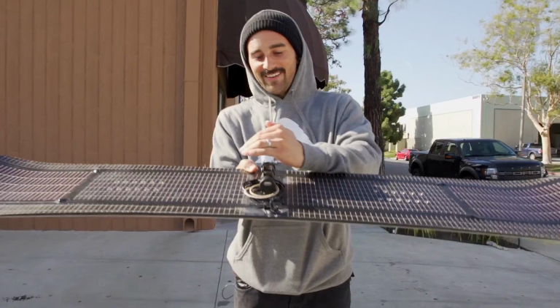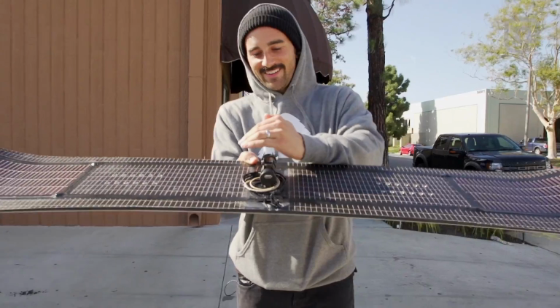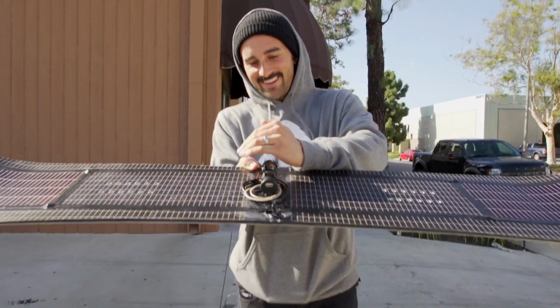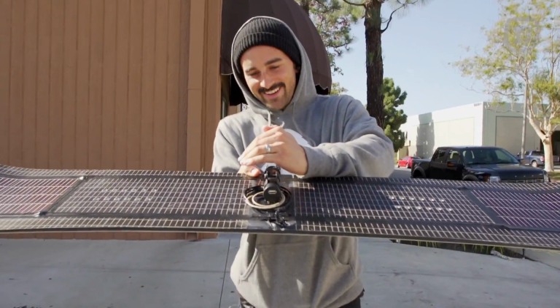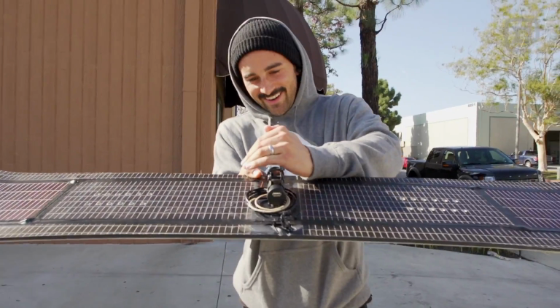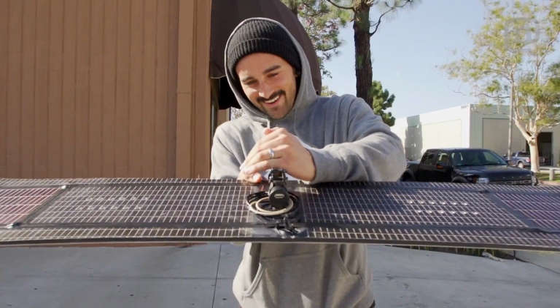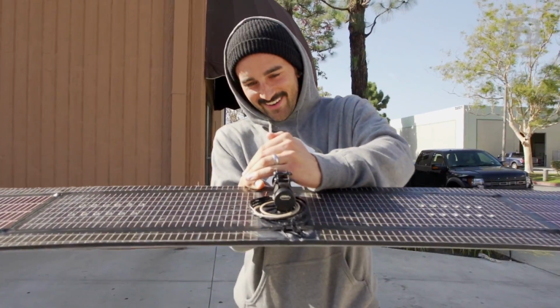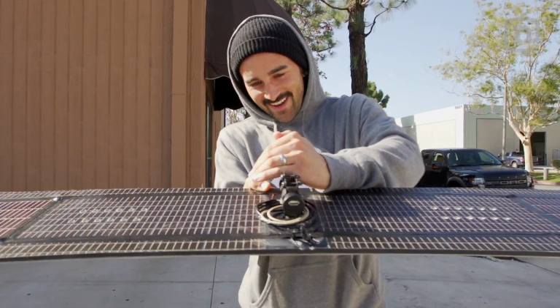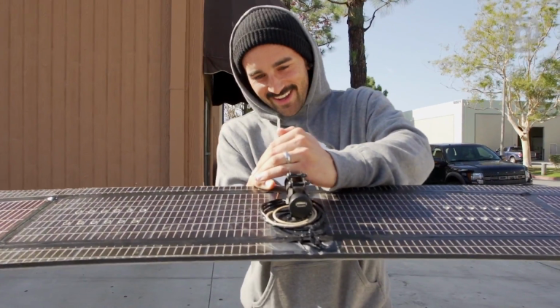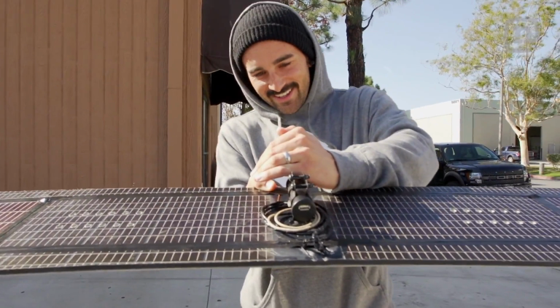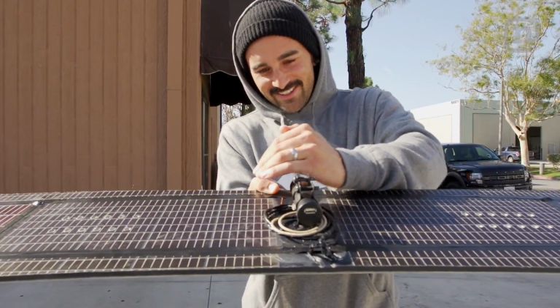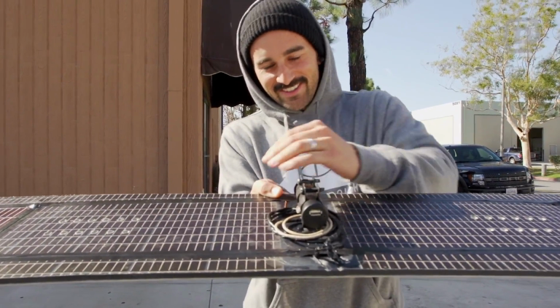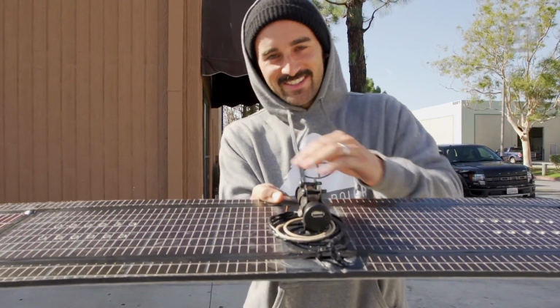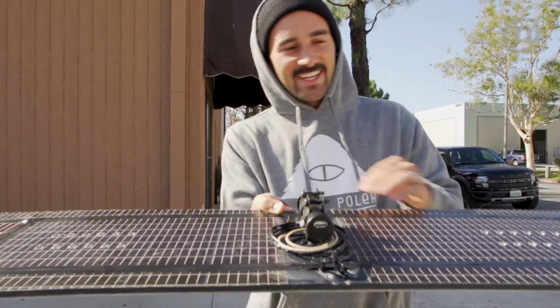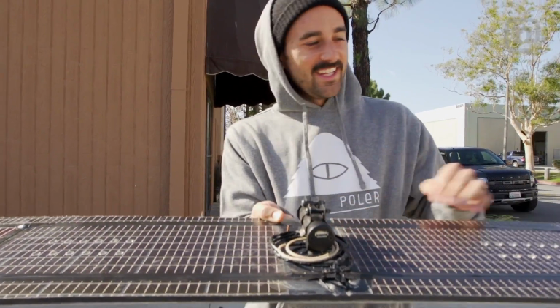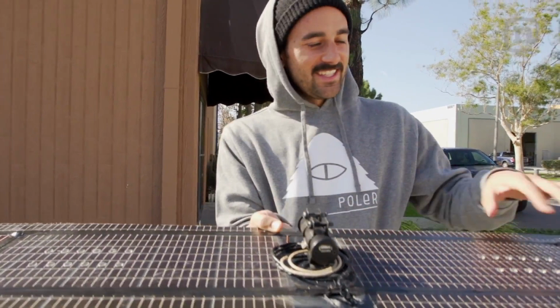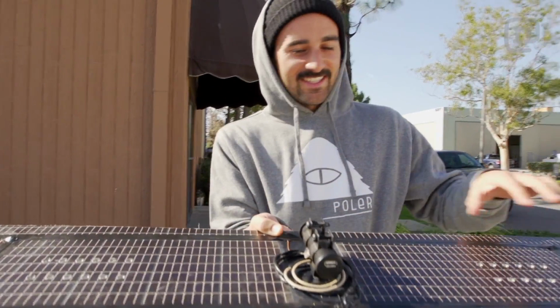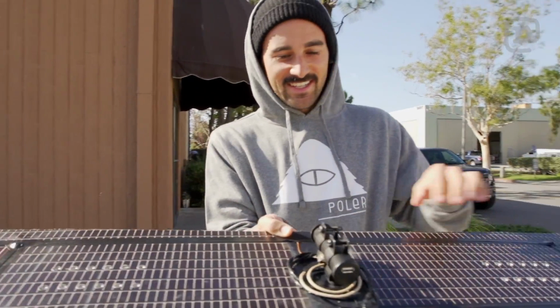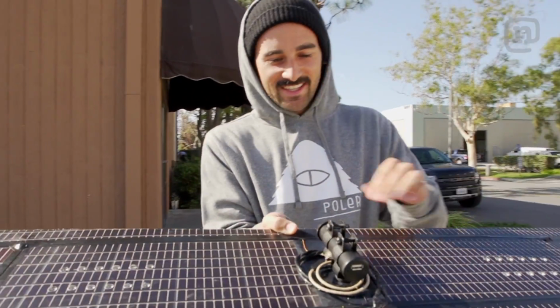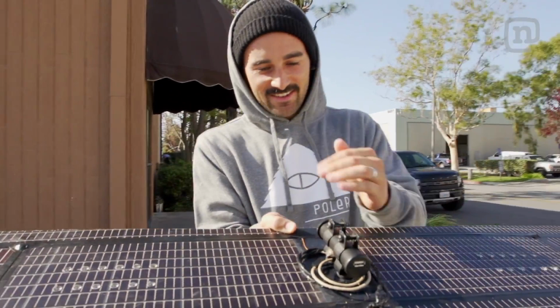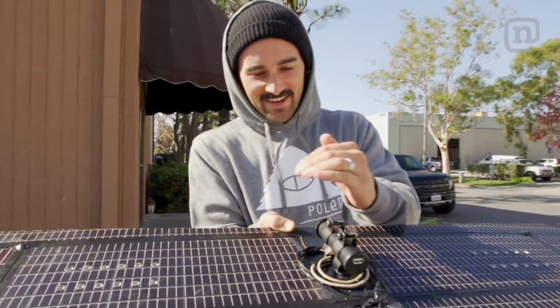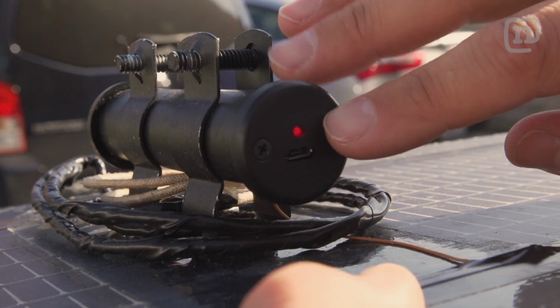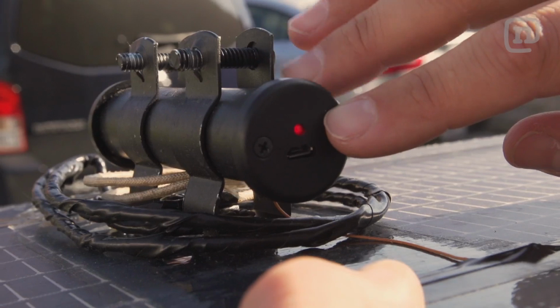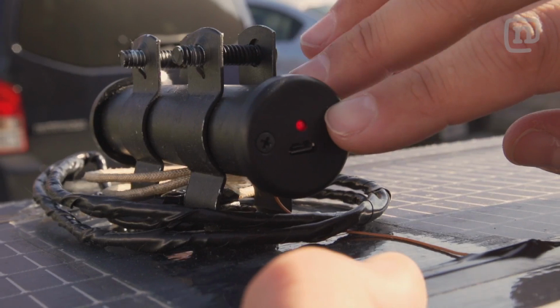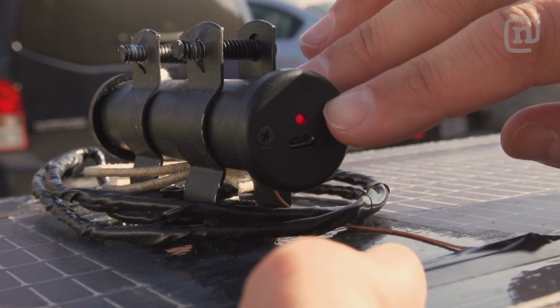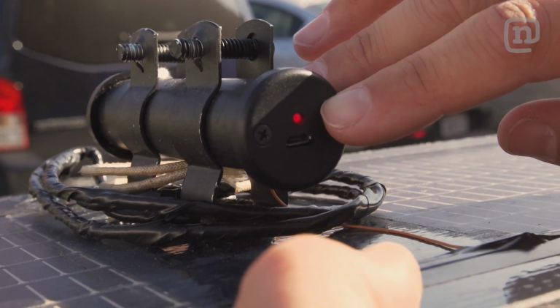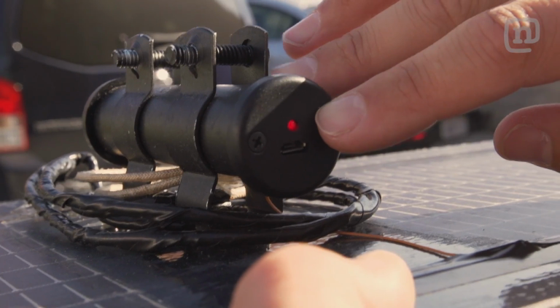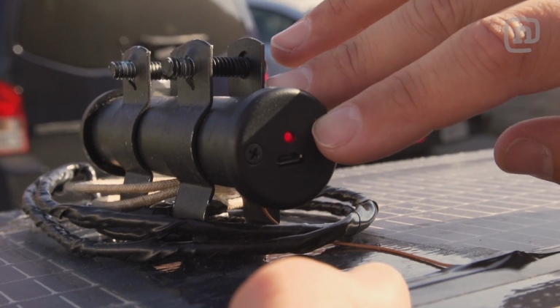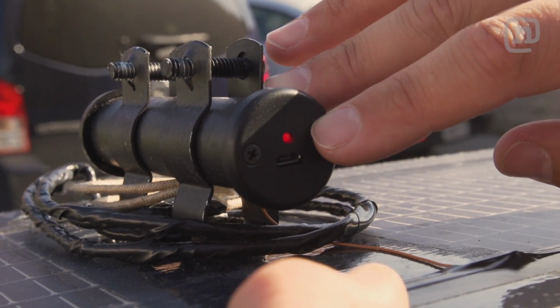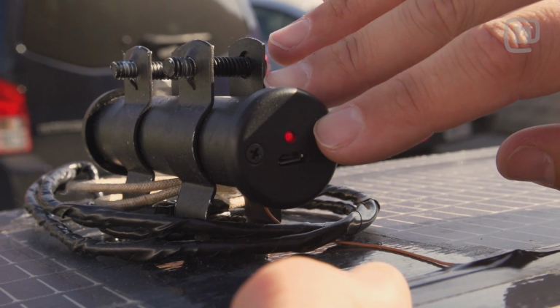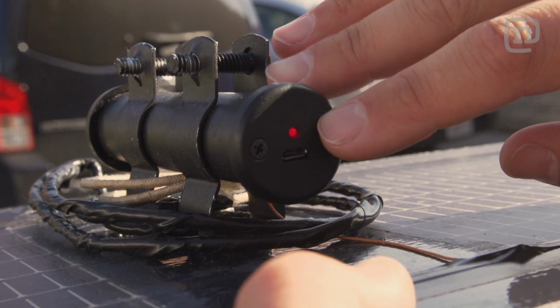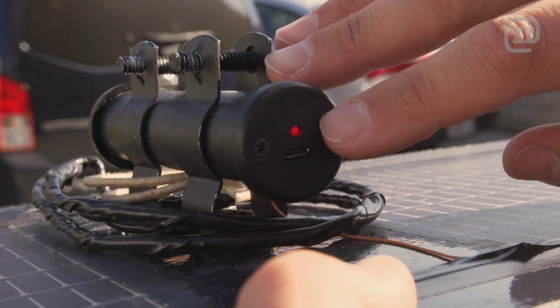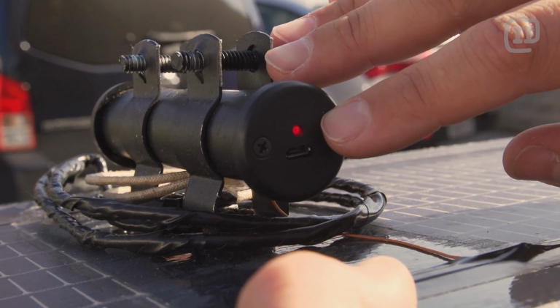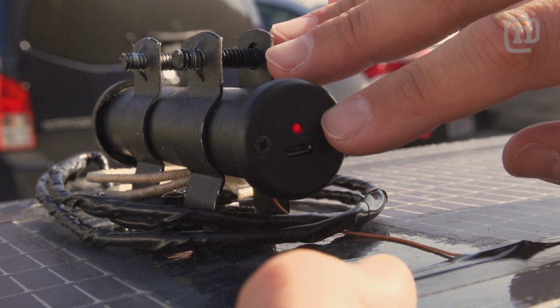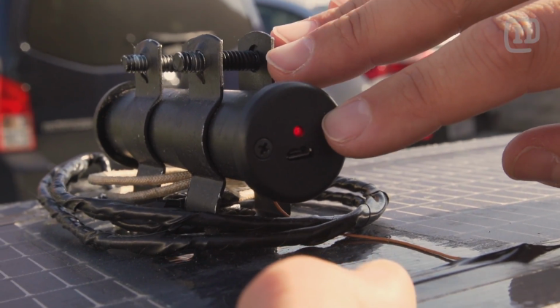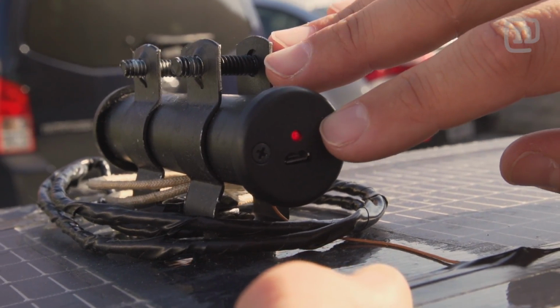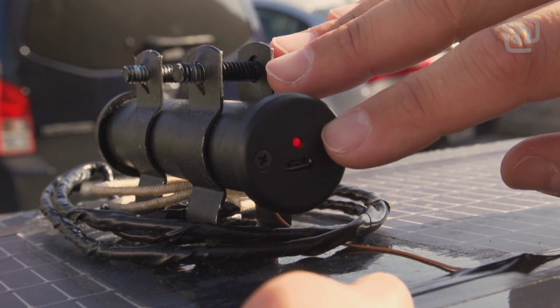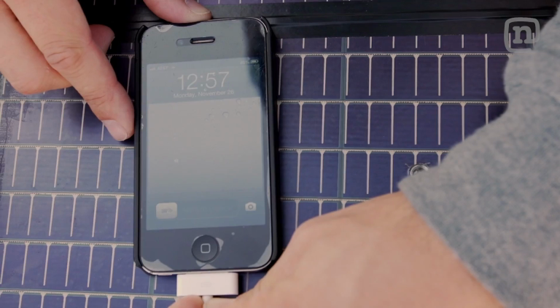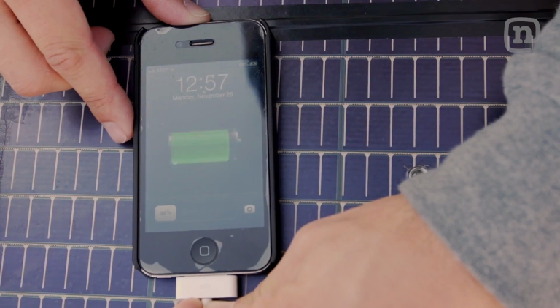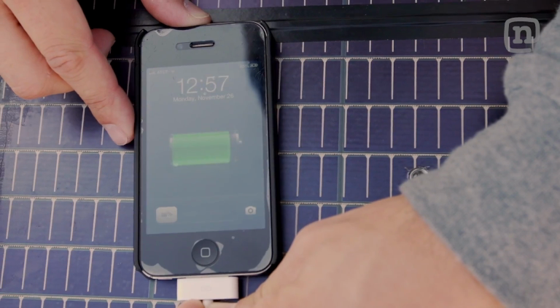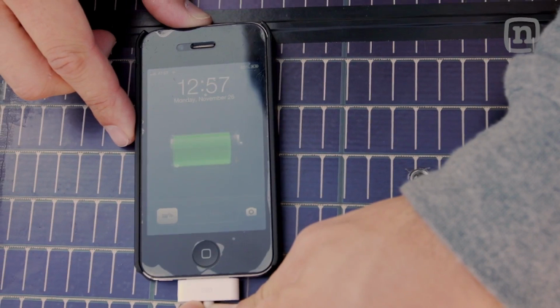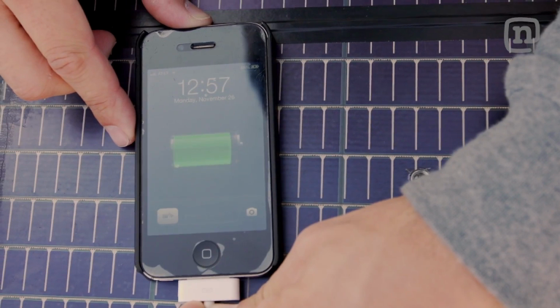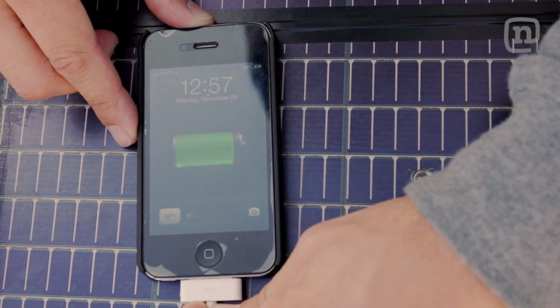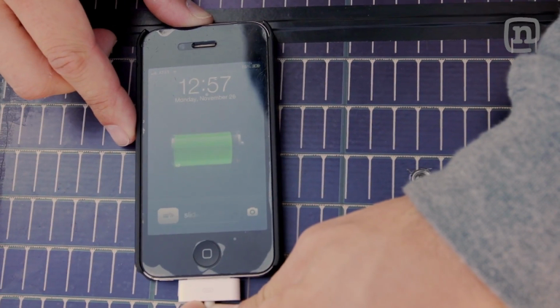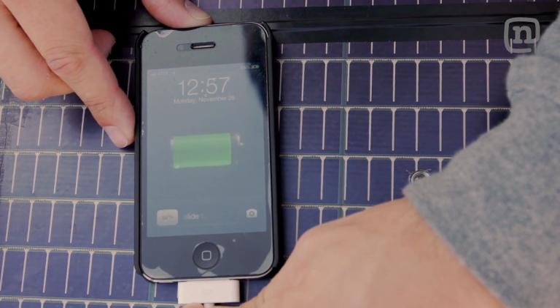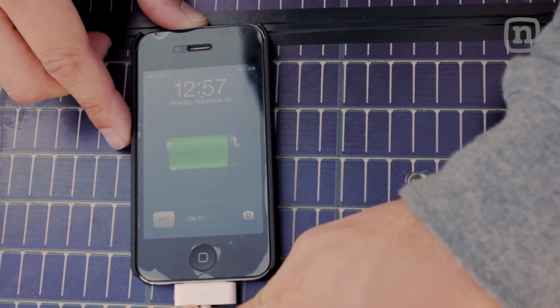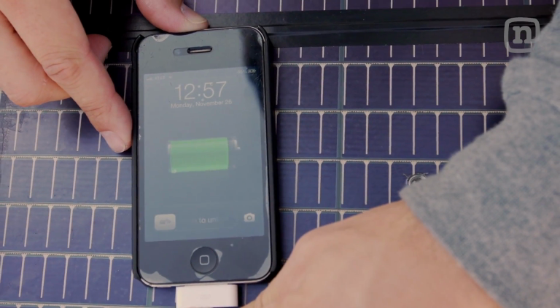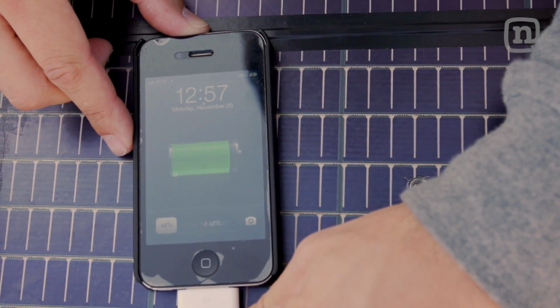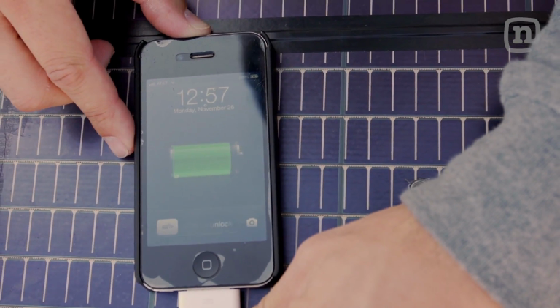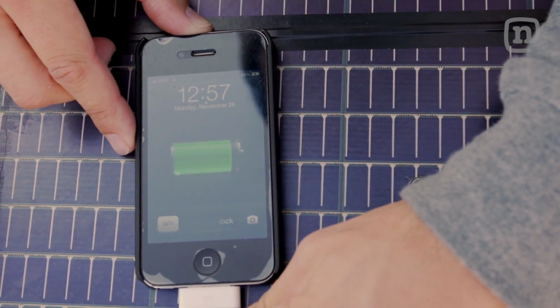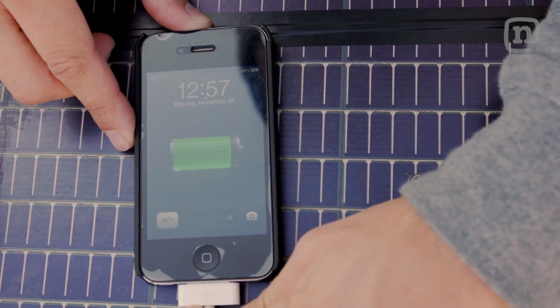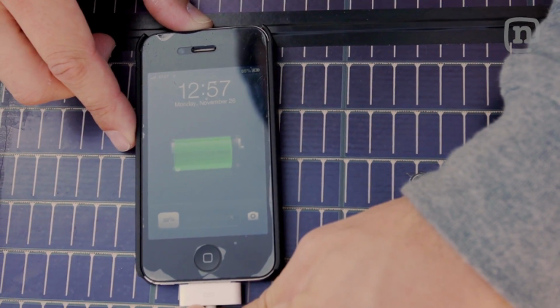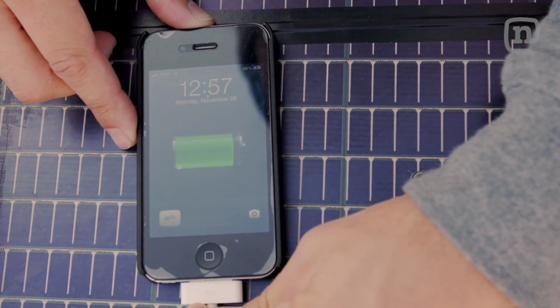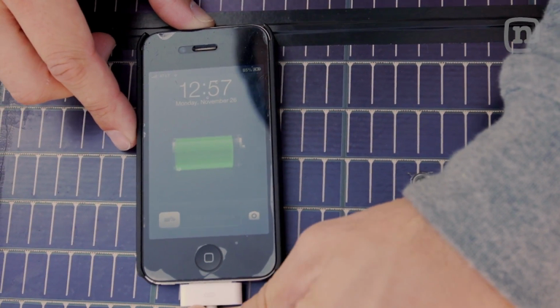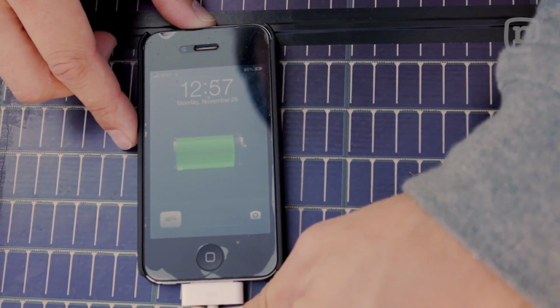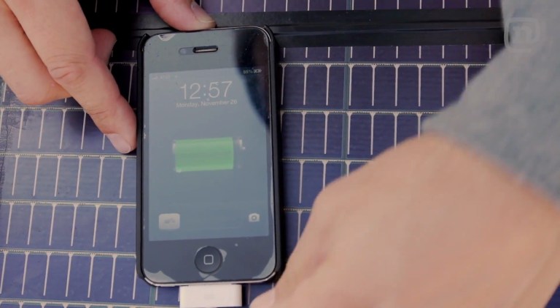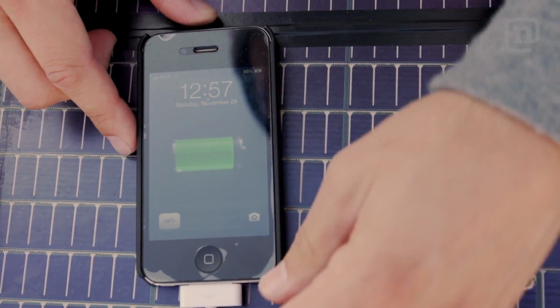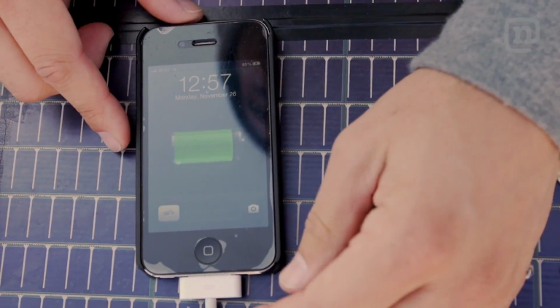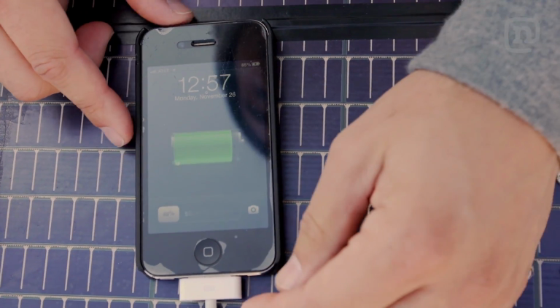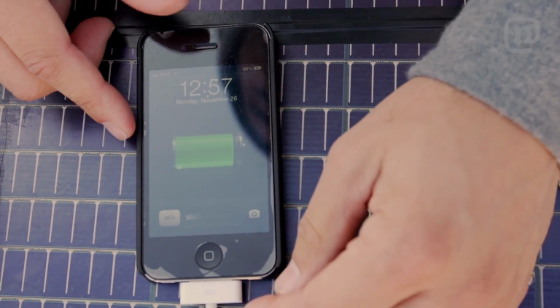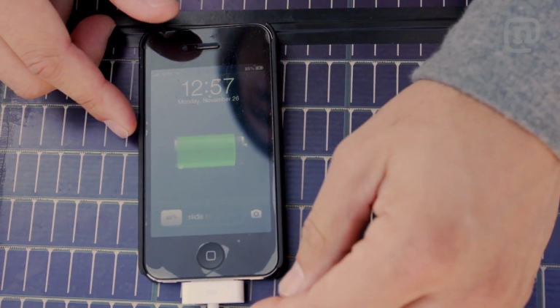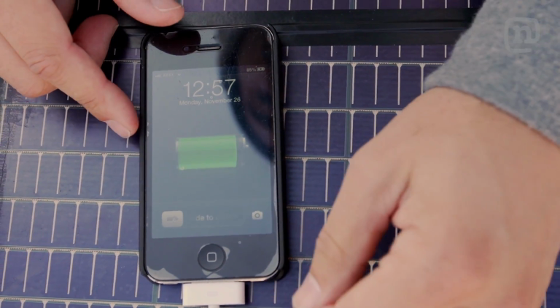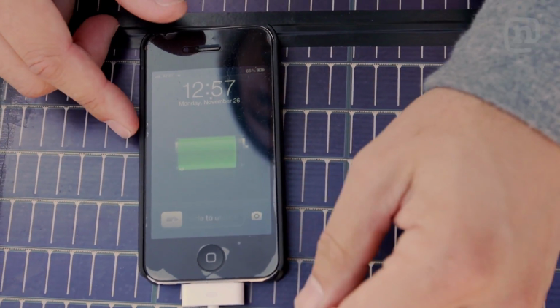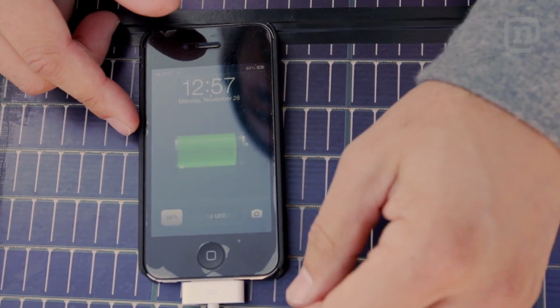There you go — as soon as it hit the sun, the red light turned on, so that means it's charging. My phone's now charging from my snowboard.